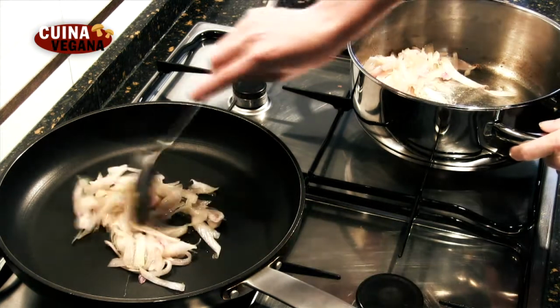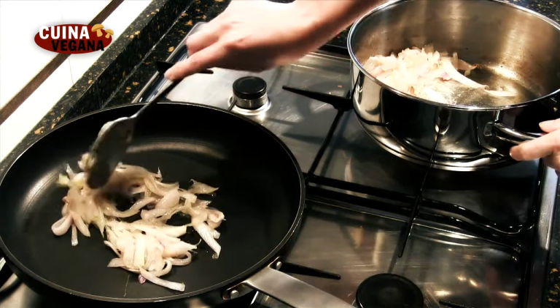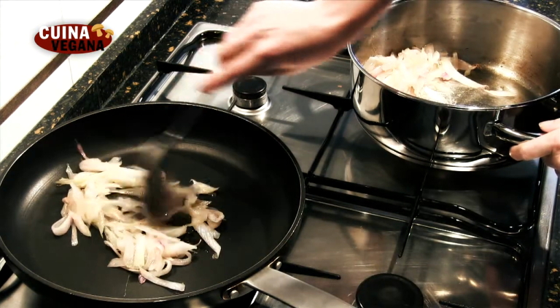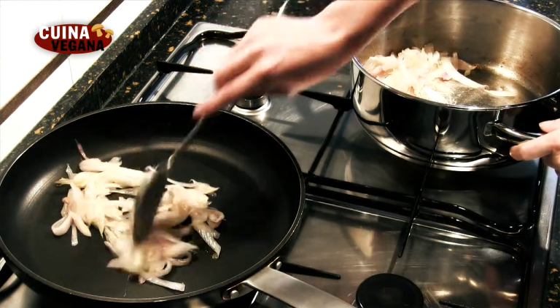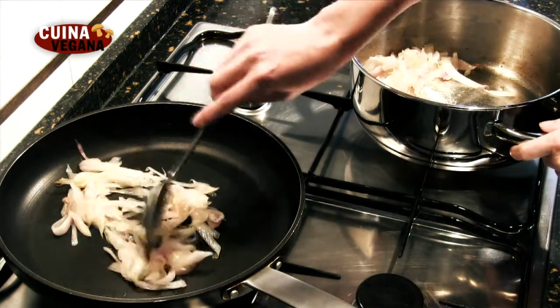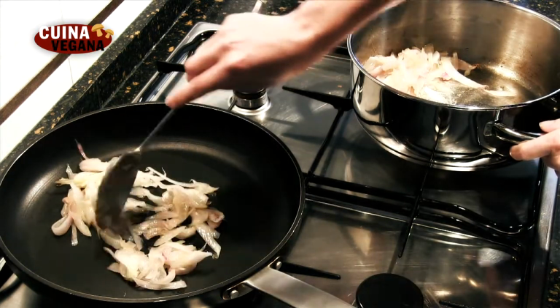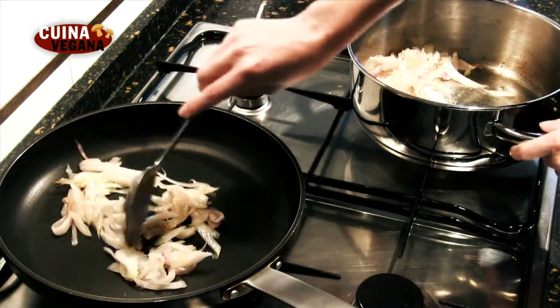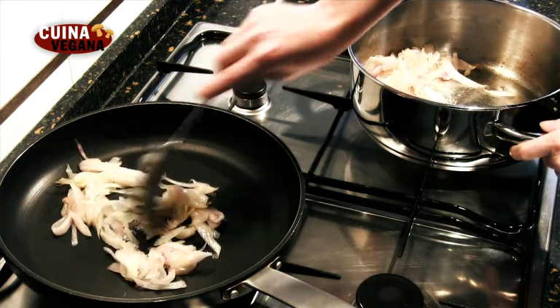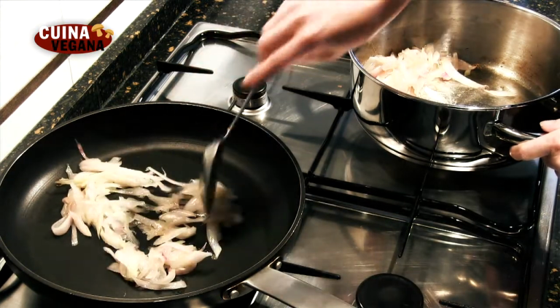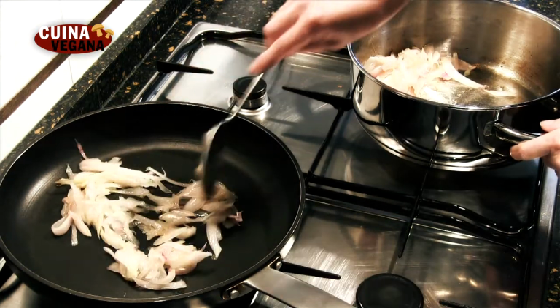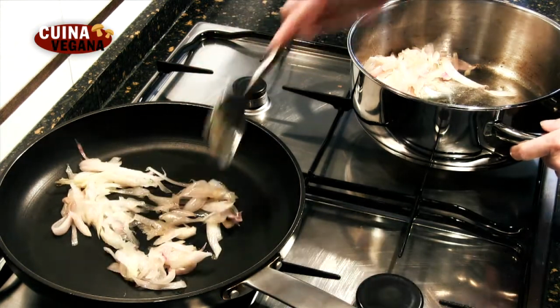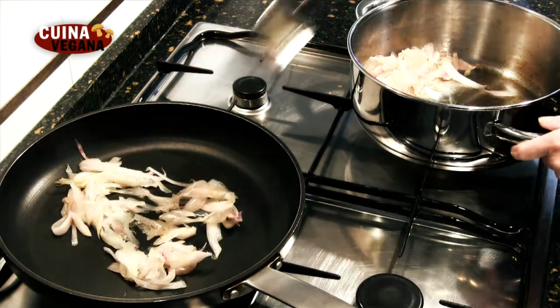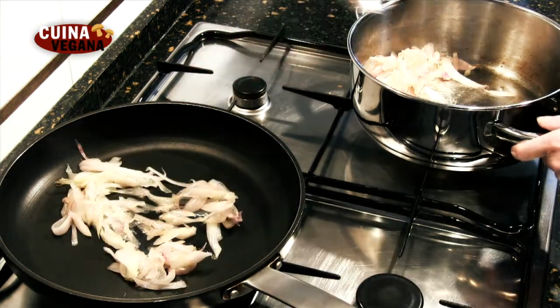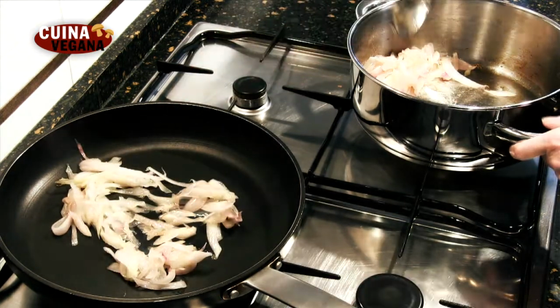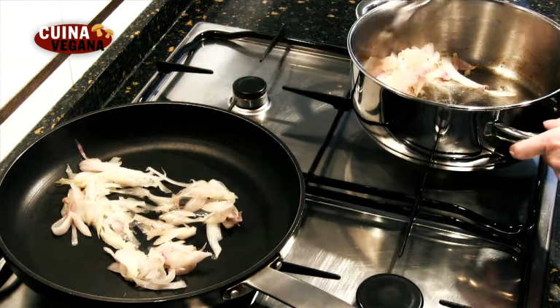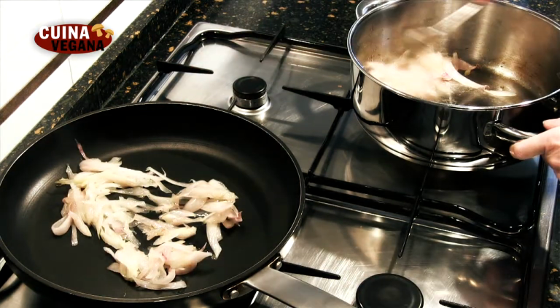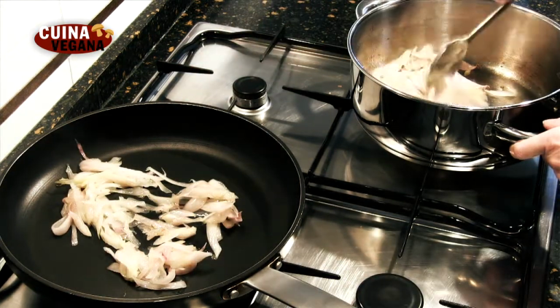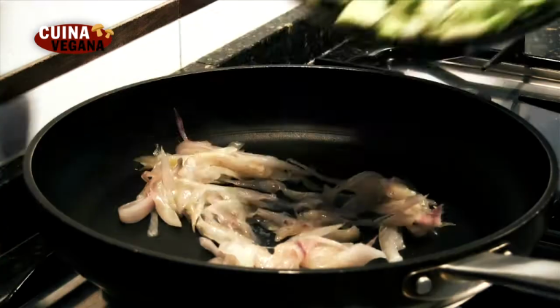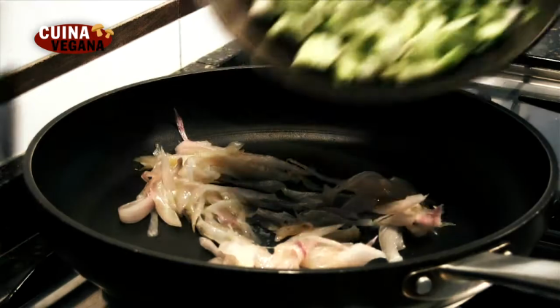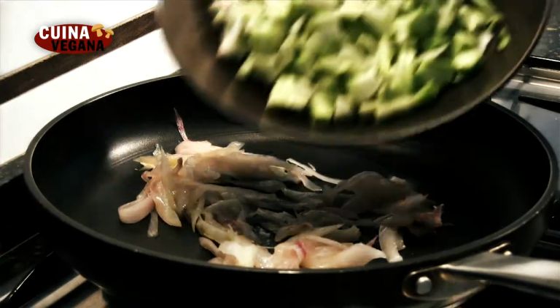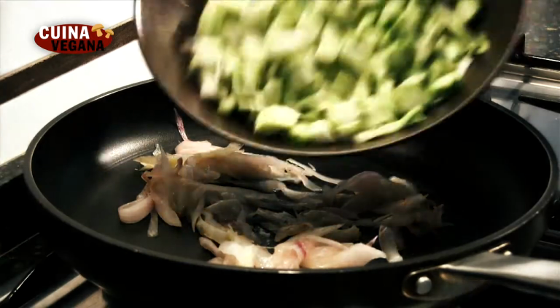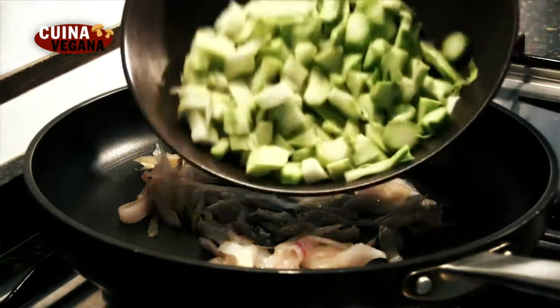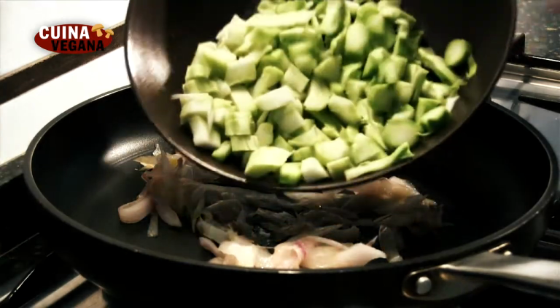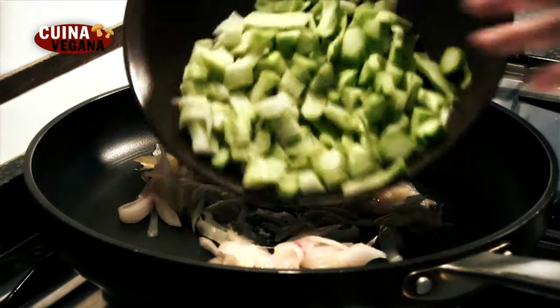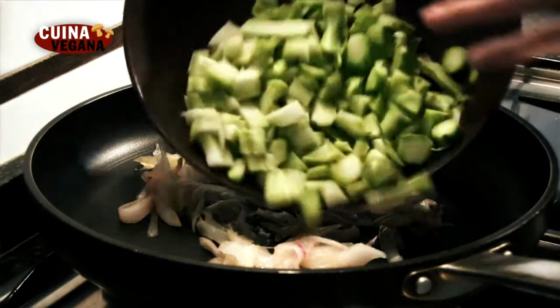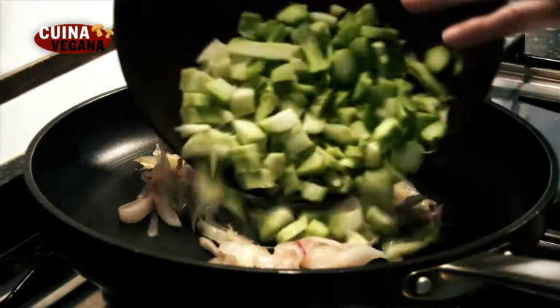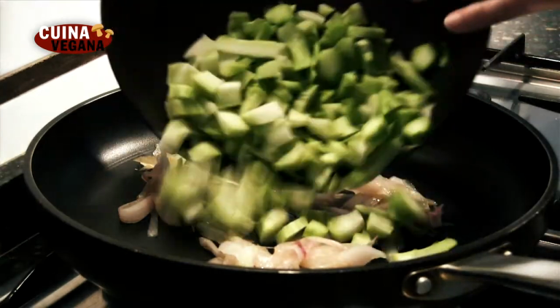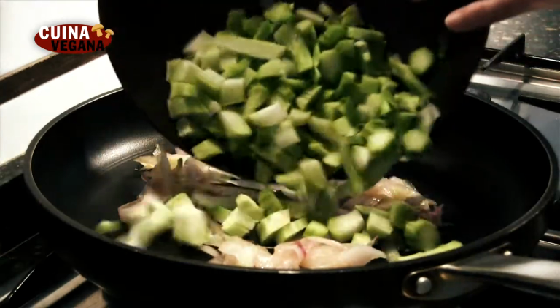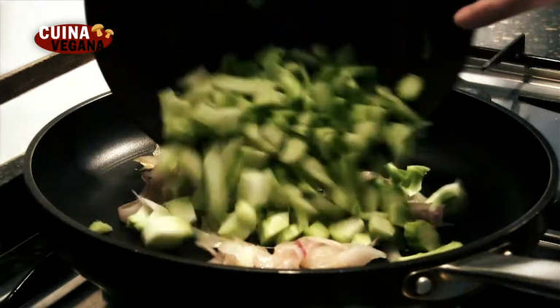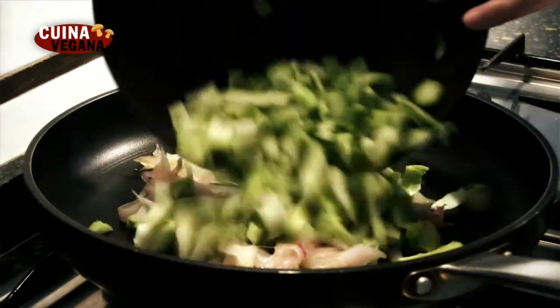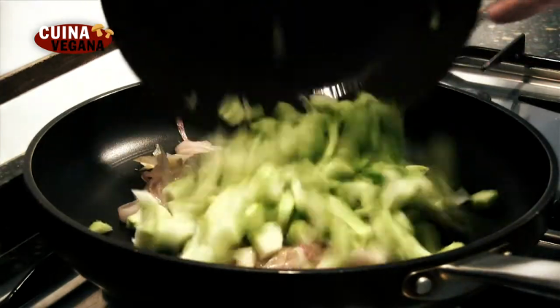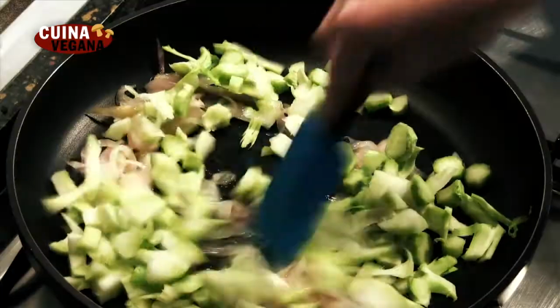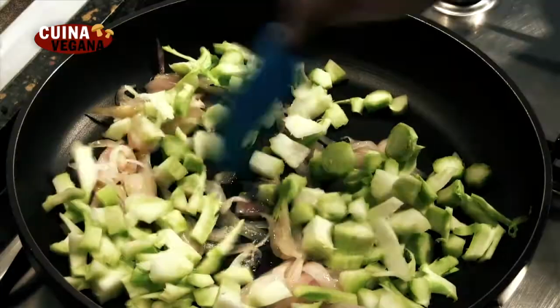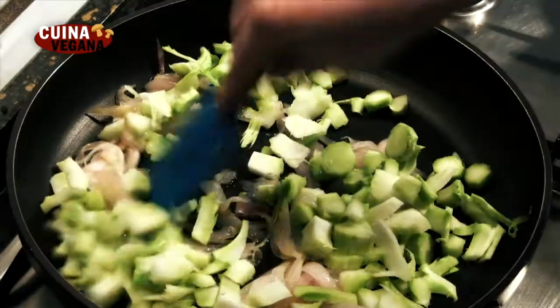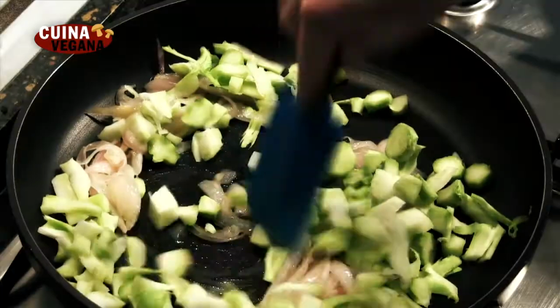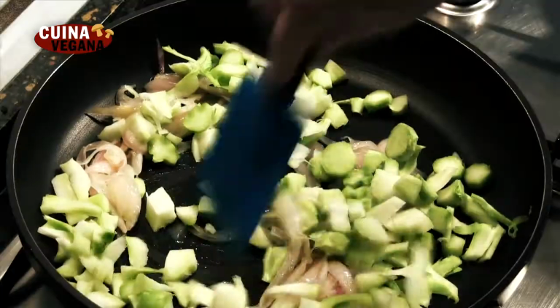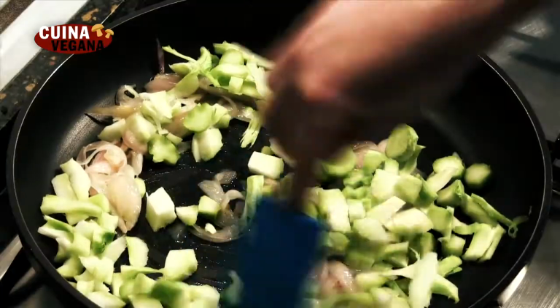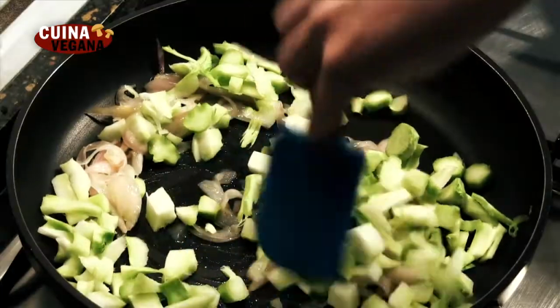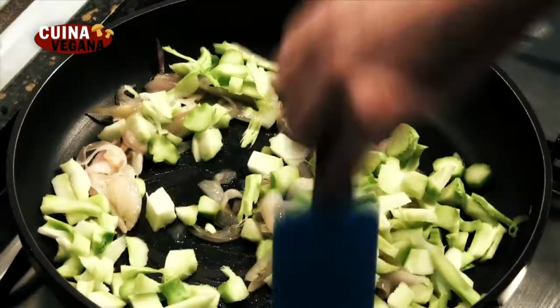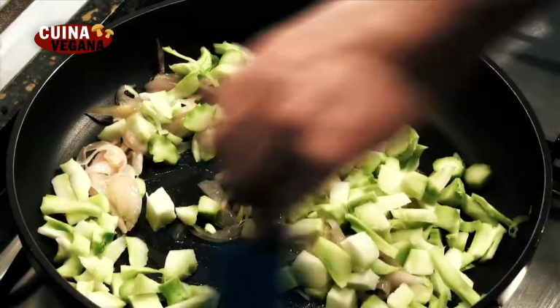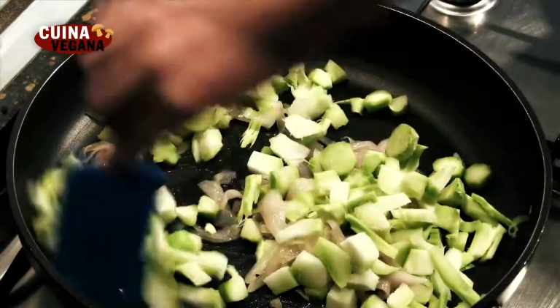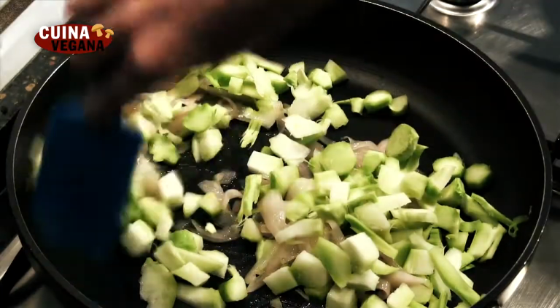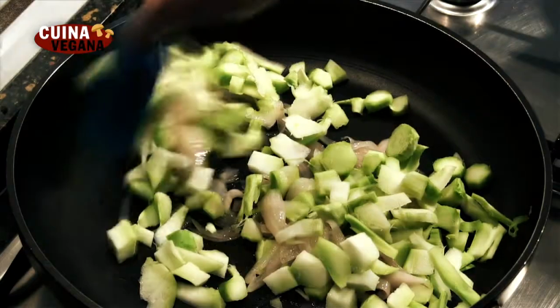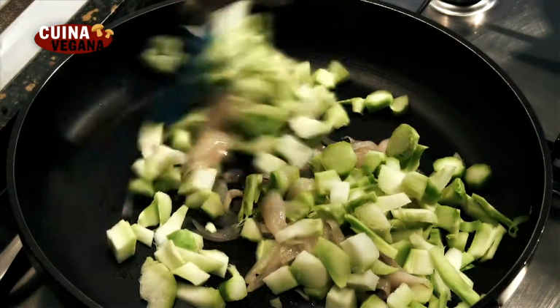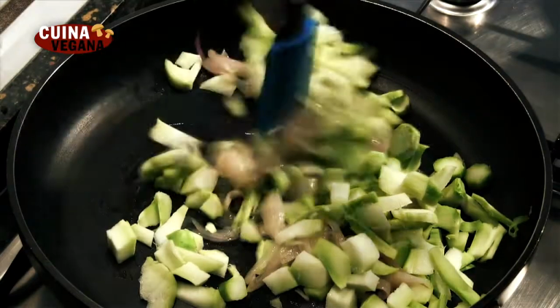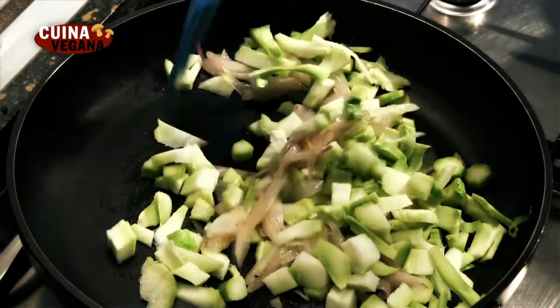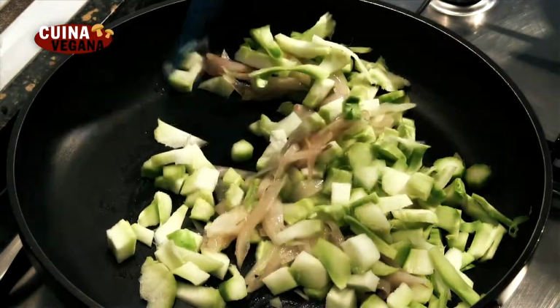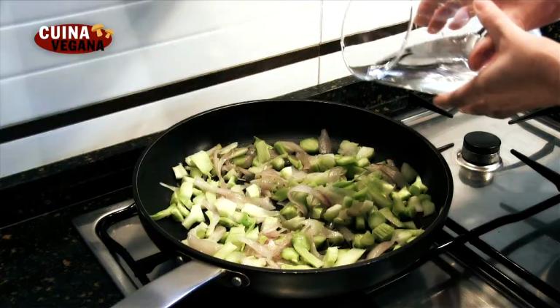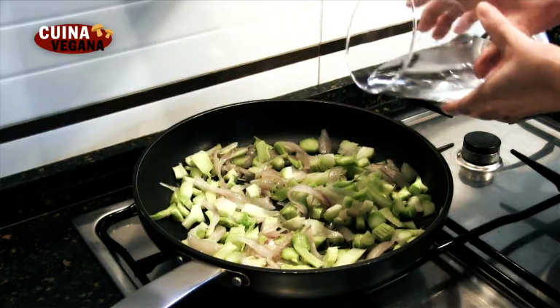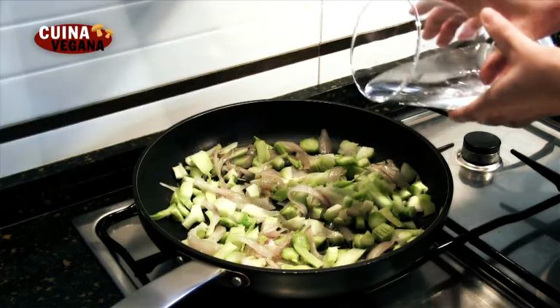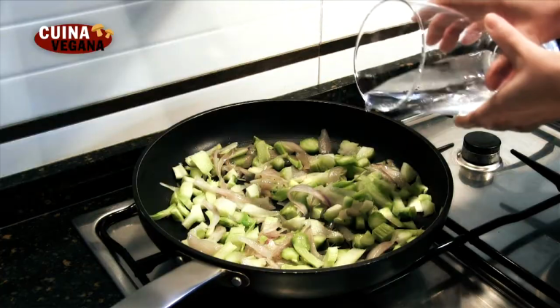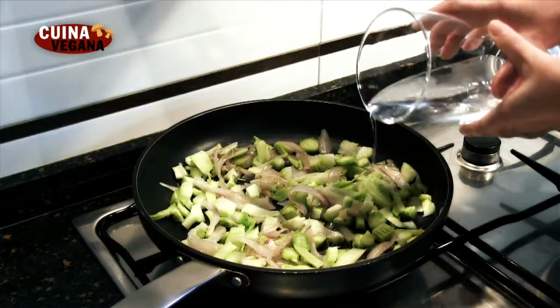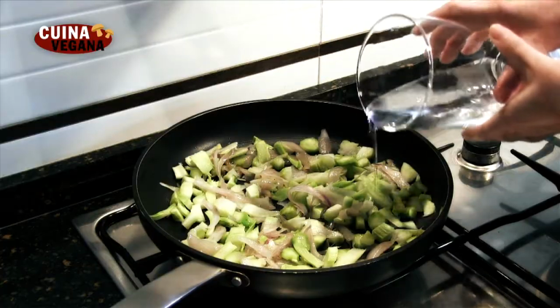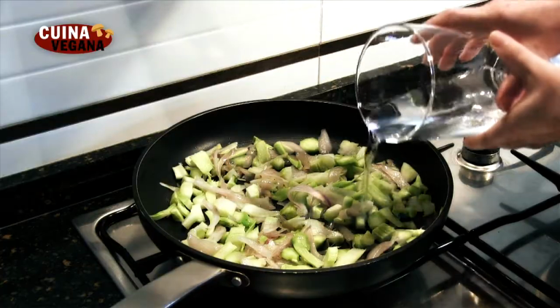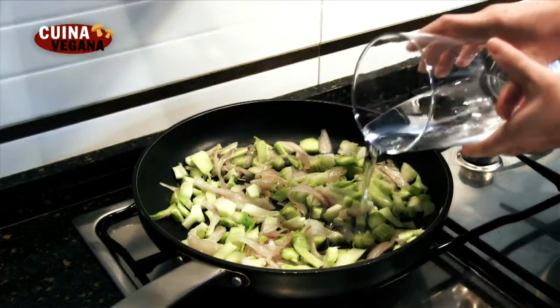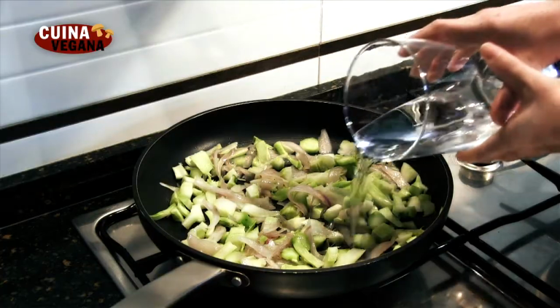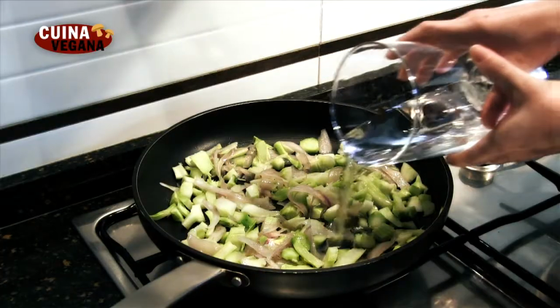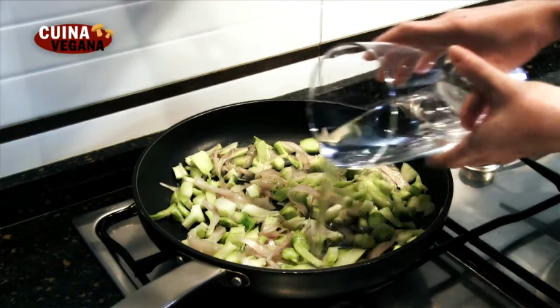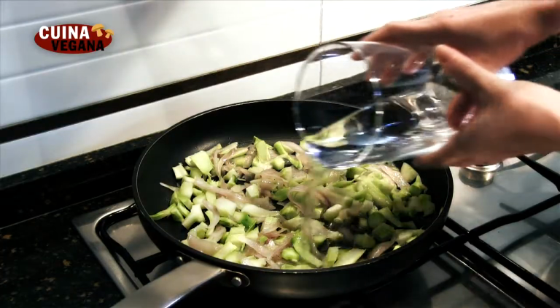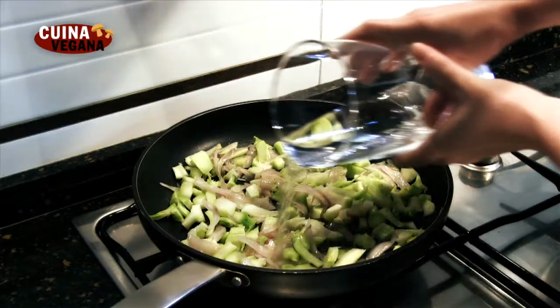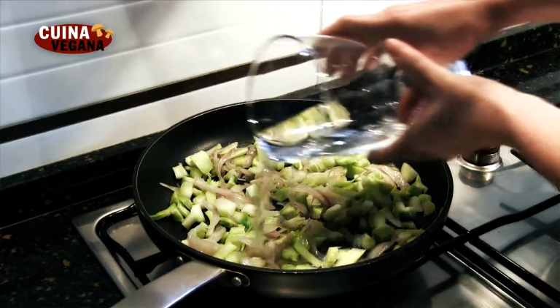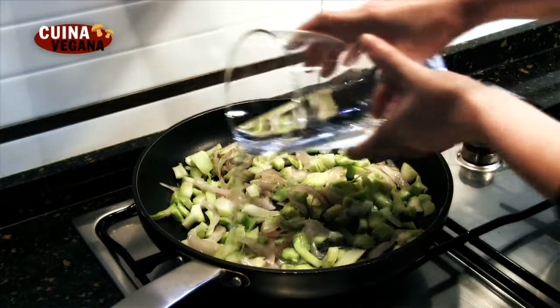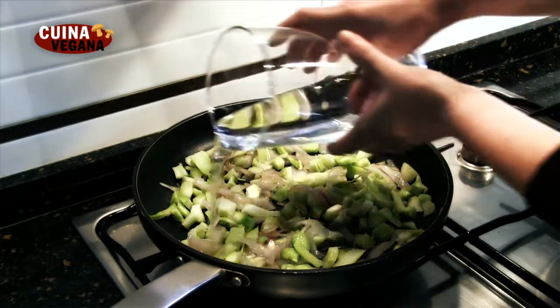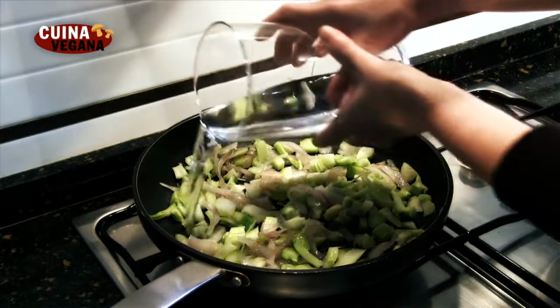Añadimos los troncos del brócoli, lo cubrimos de agua y los dejamos cocer durante unos 15 minutos.